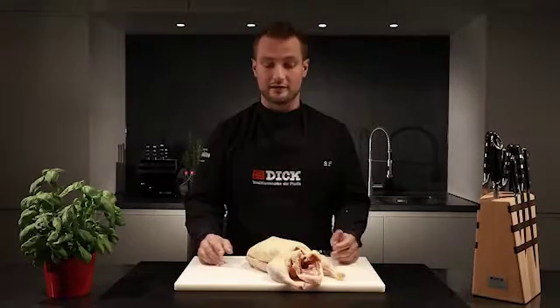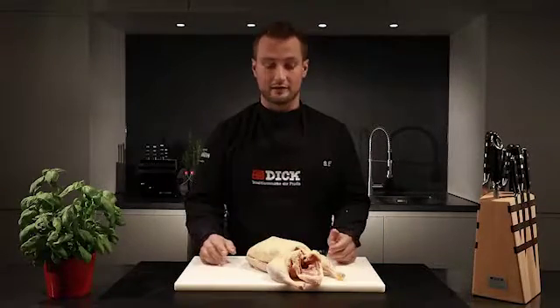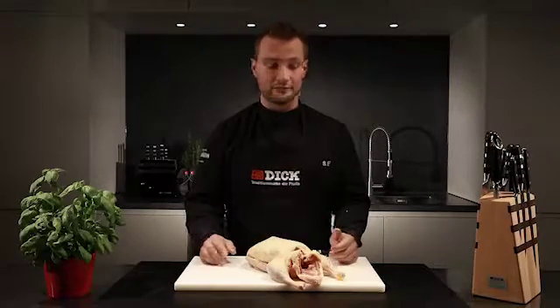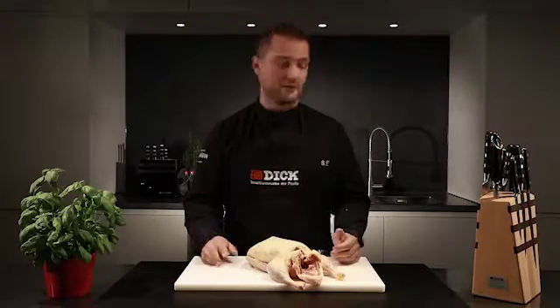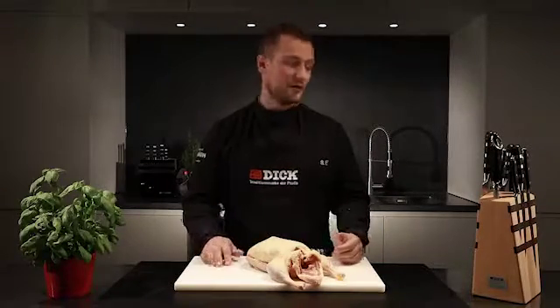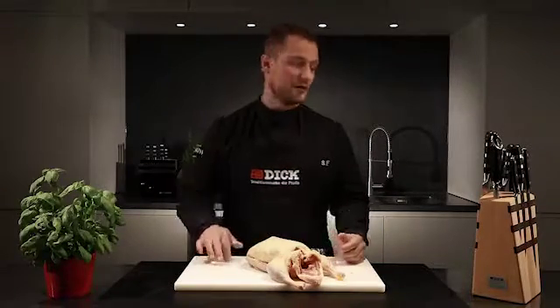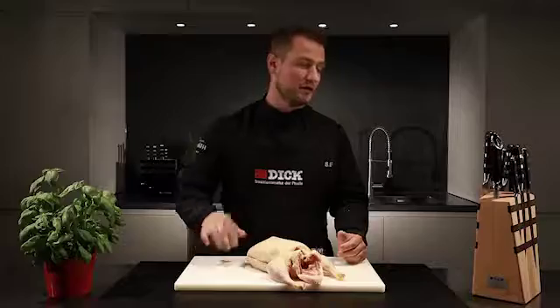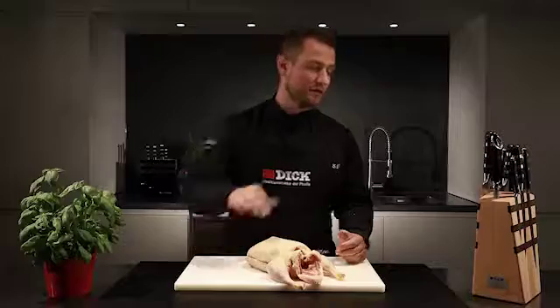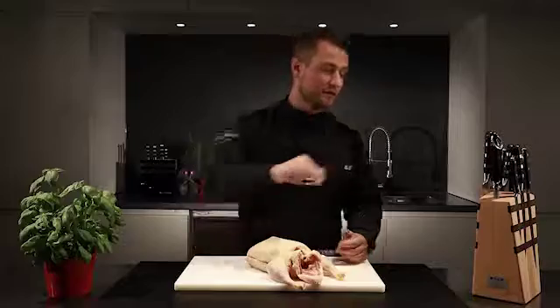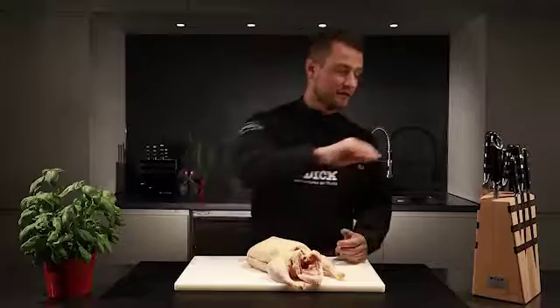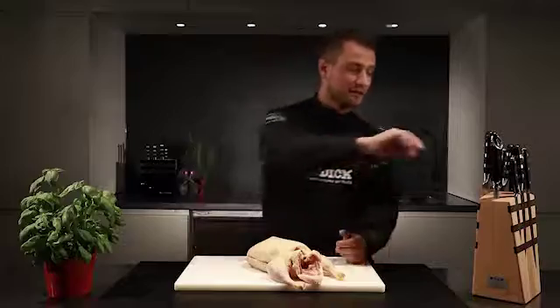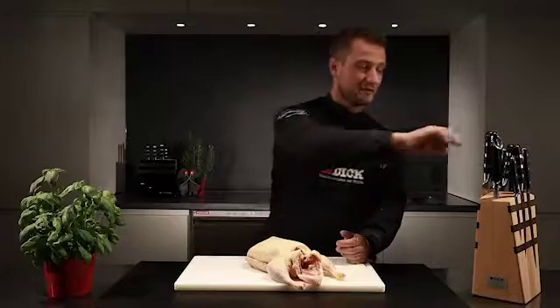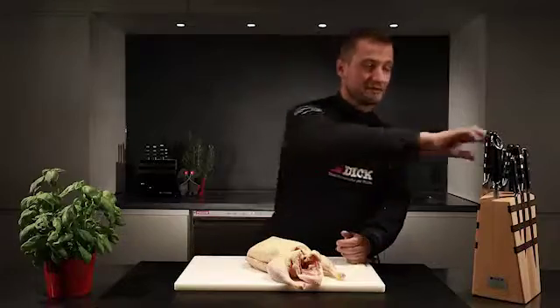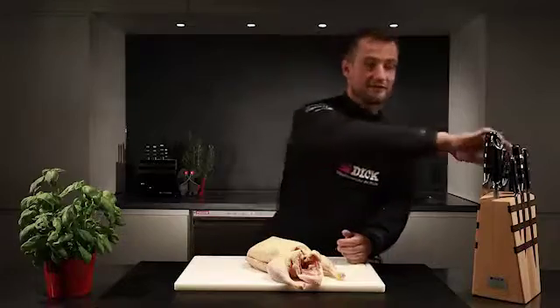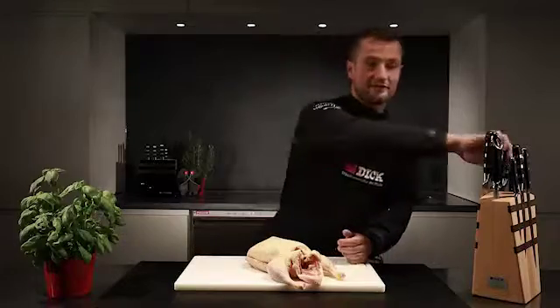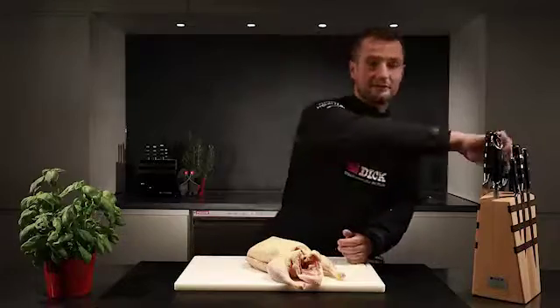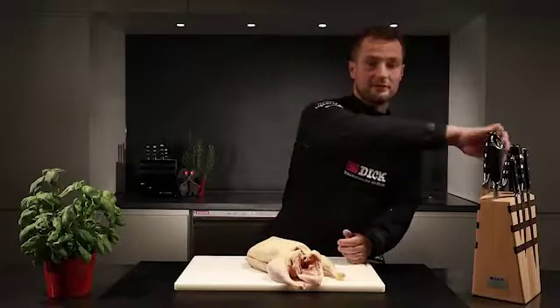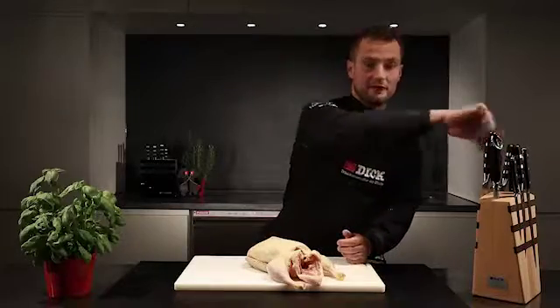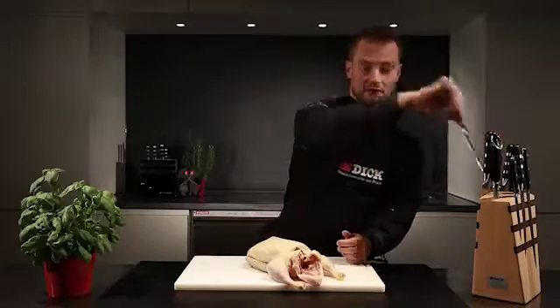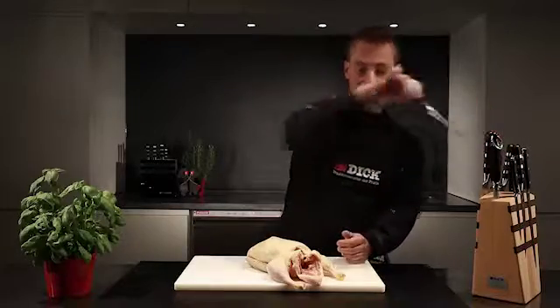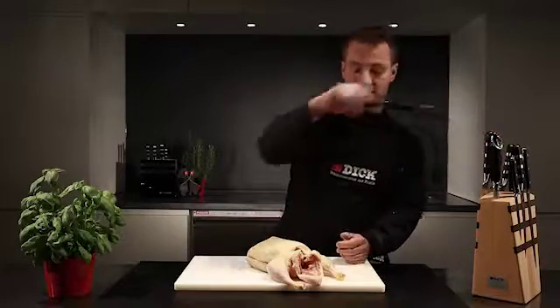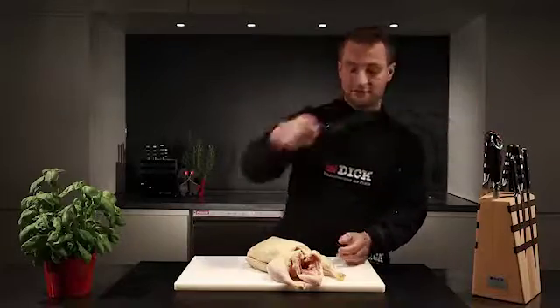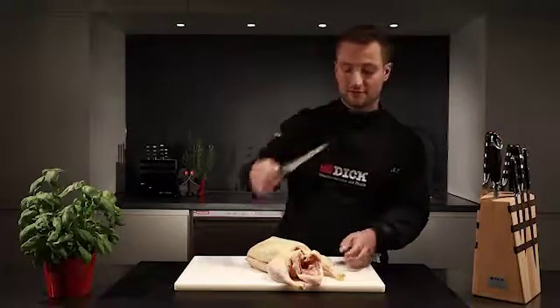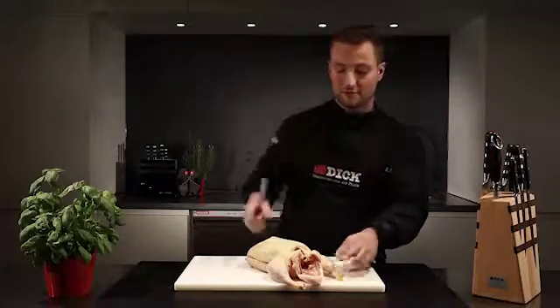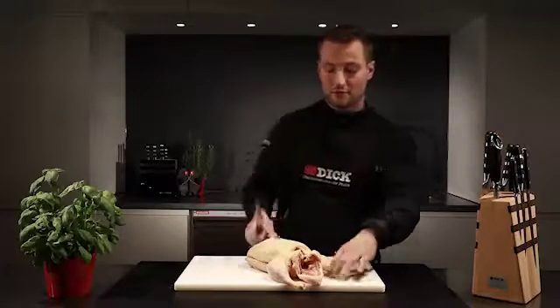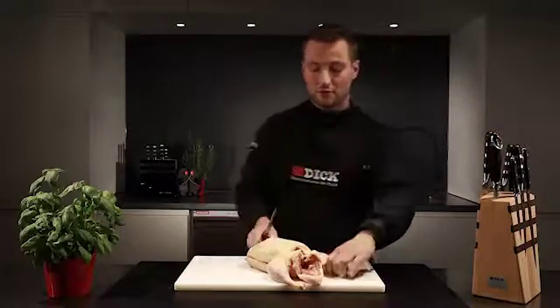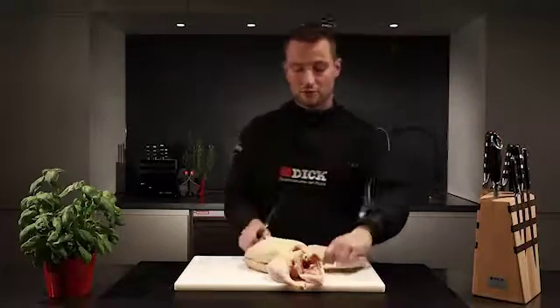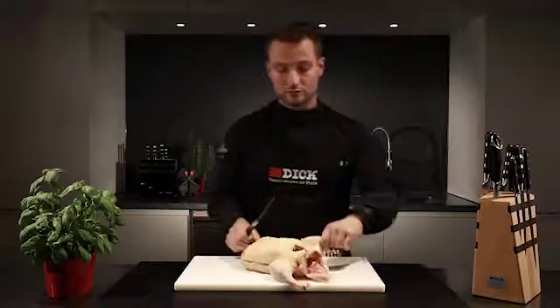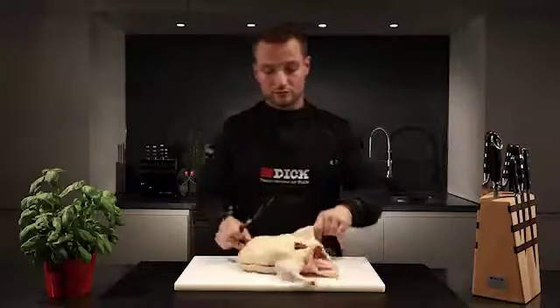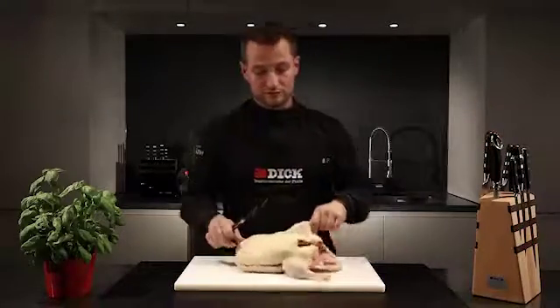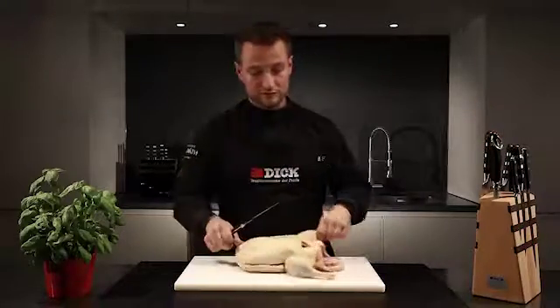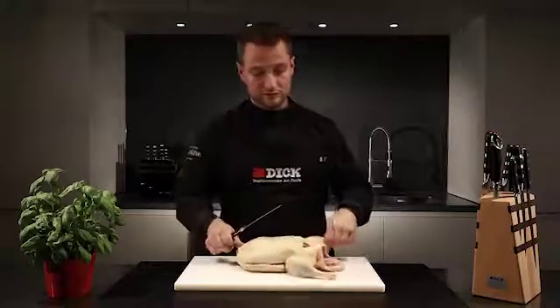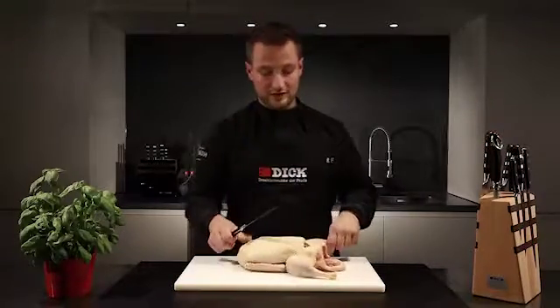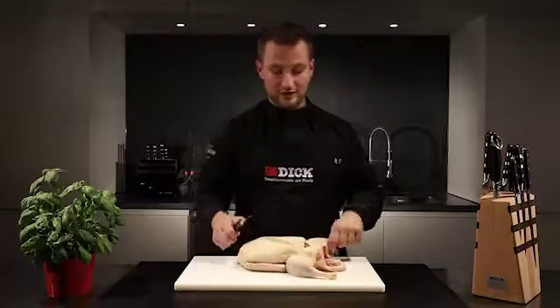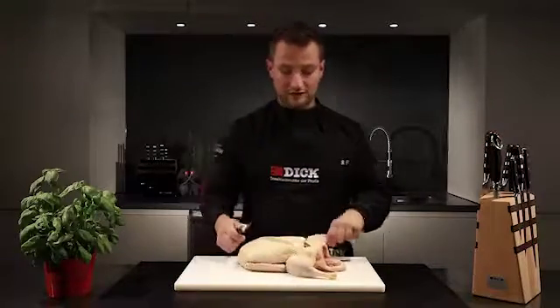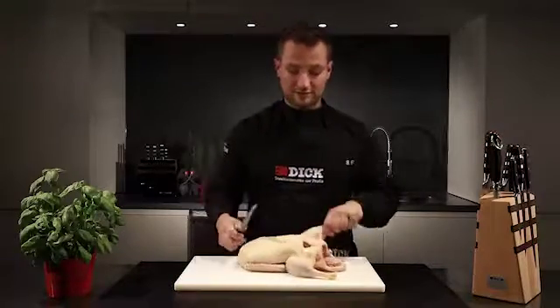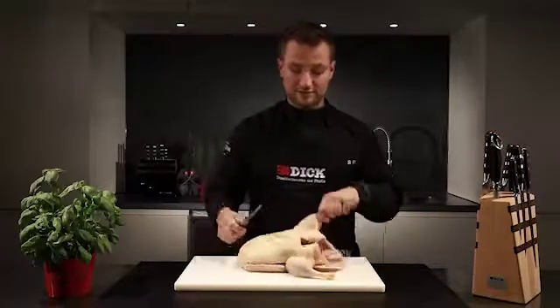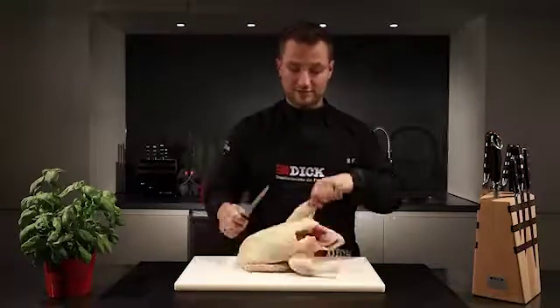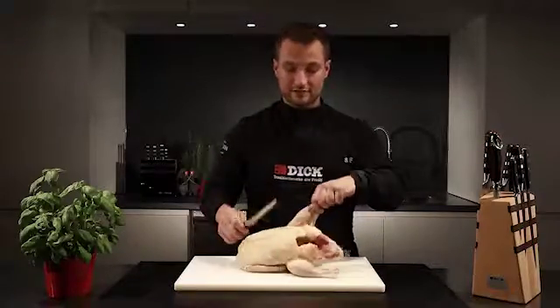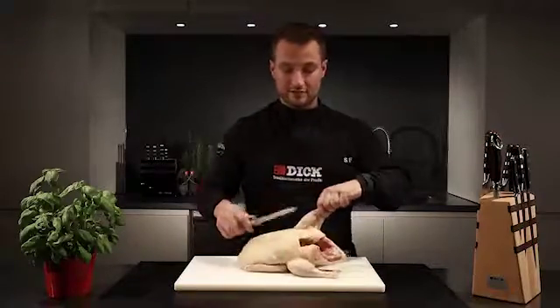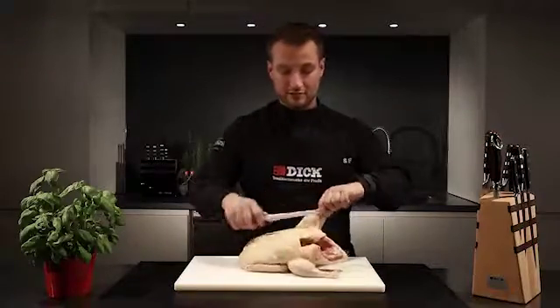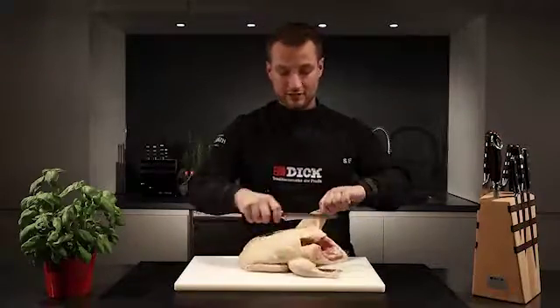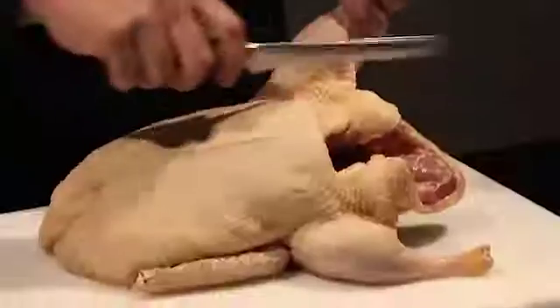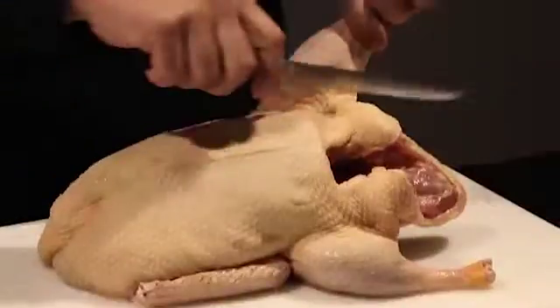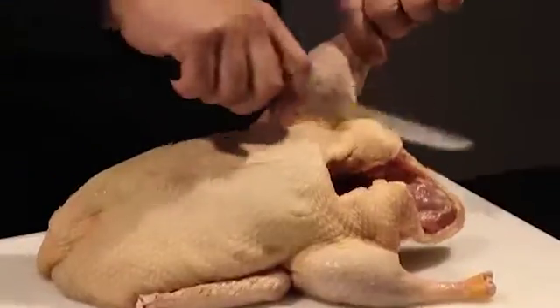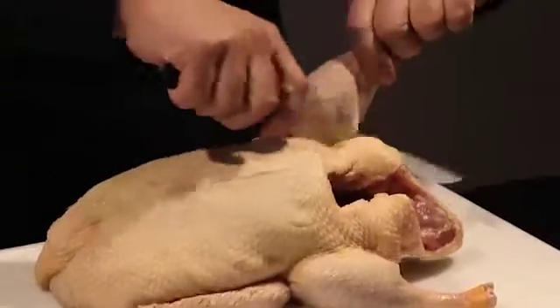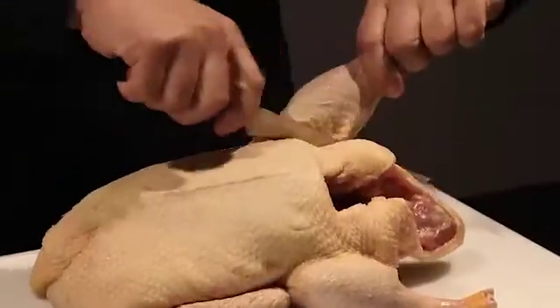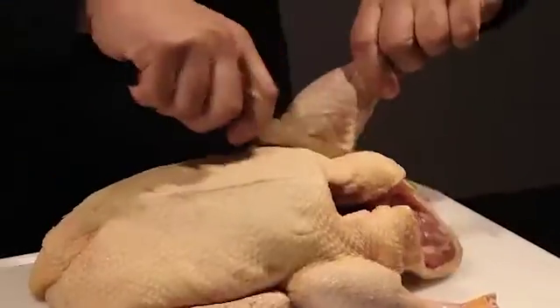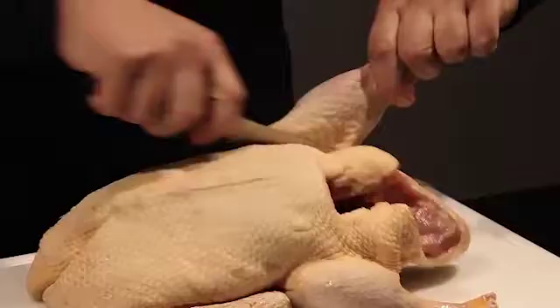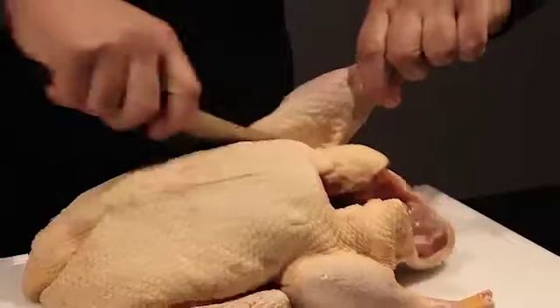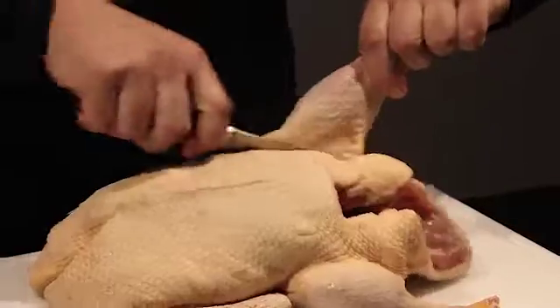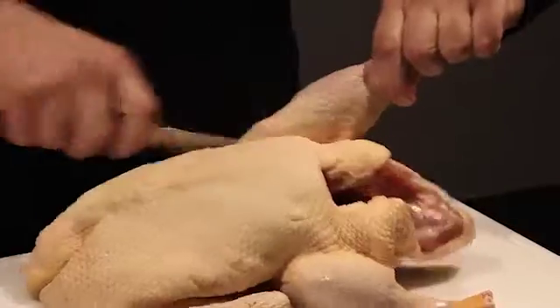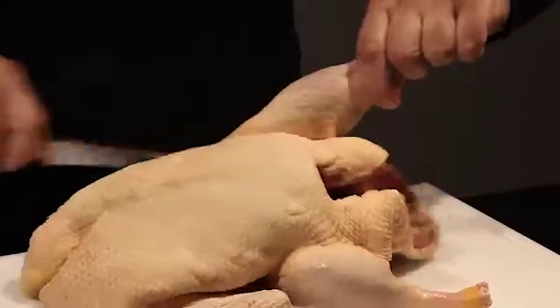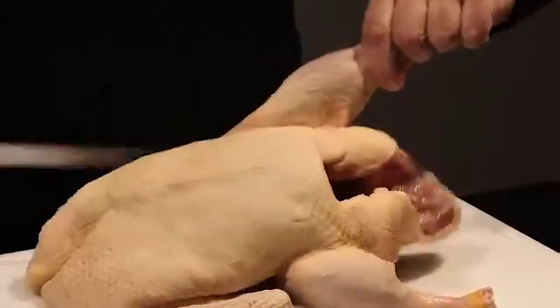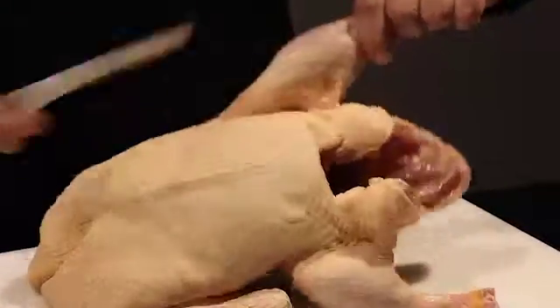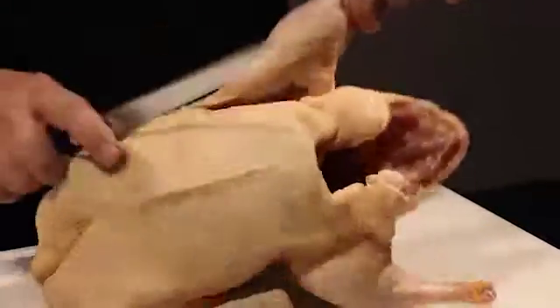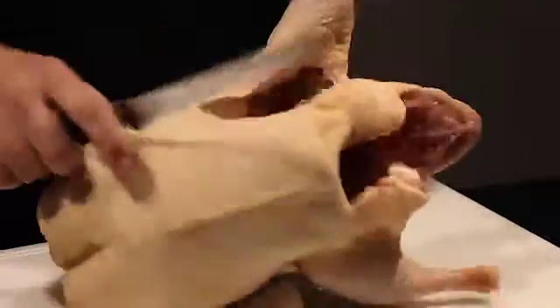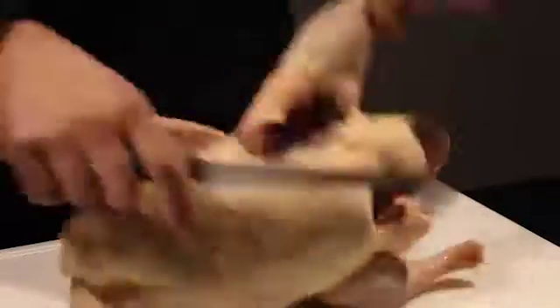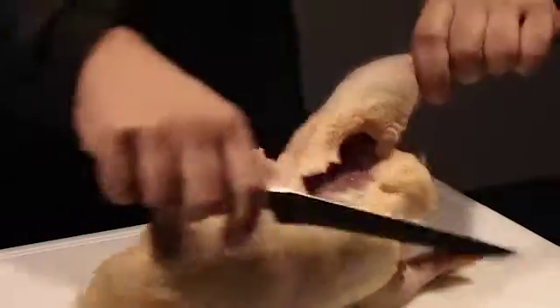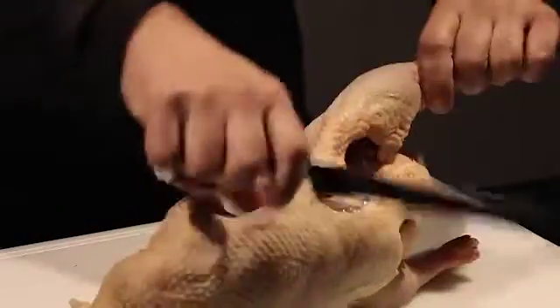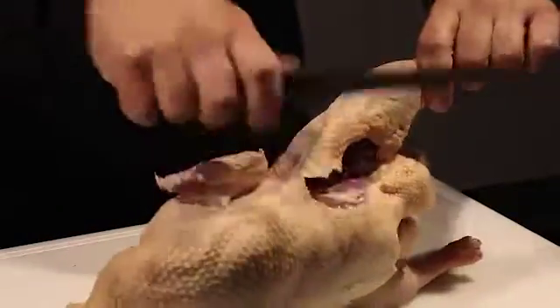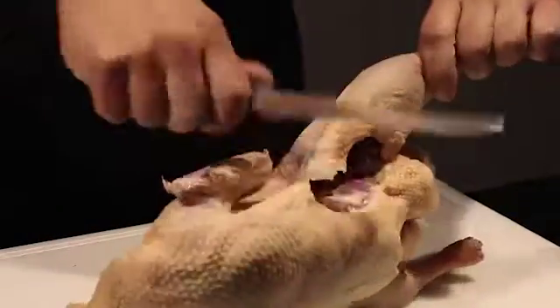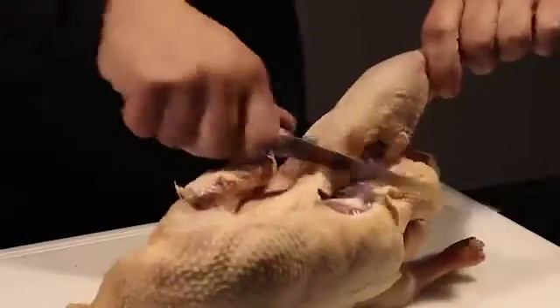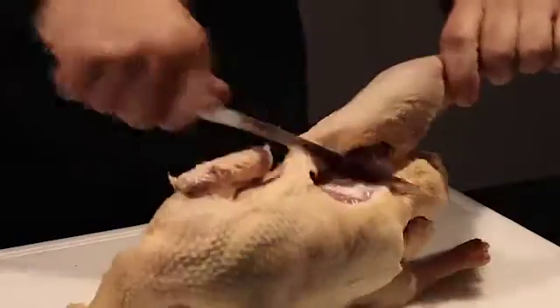Today though I'm going to cut the duck up. To do this I take a flexible boning knife and start by removing the legs.